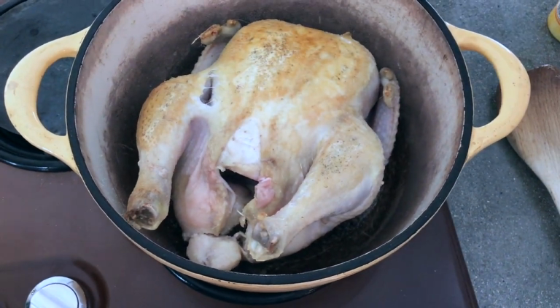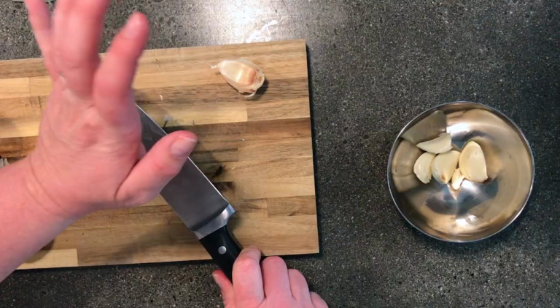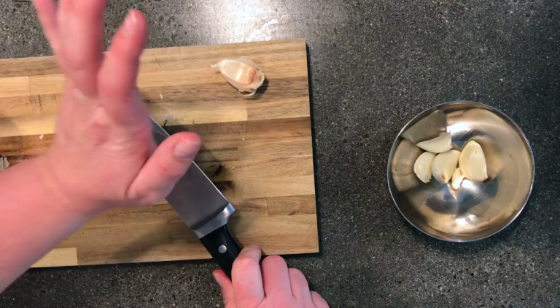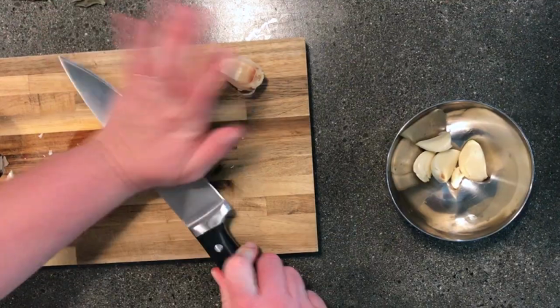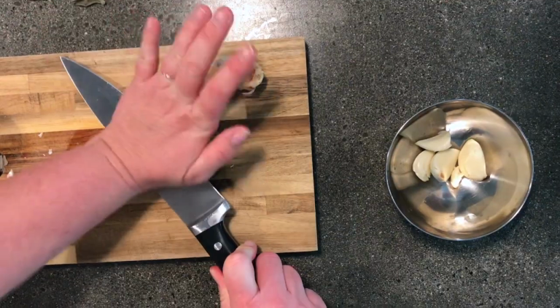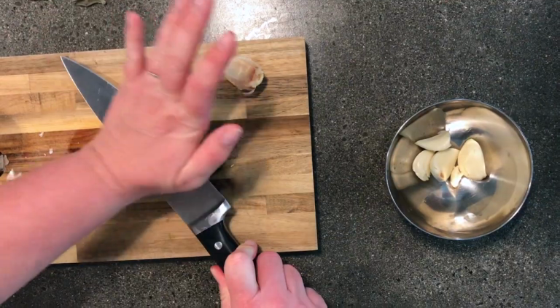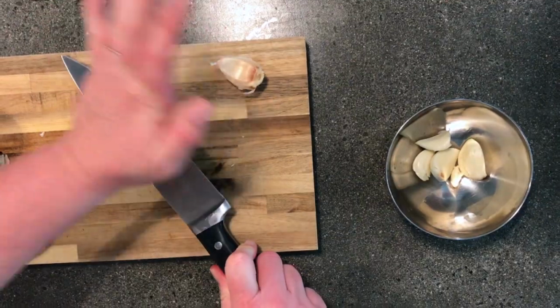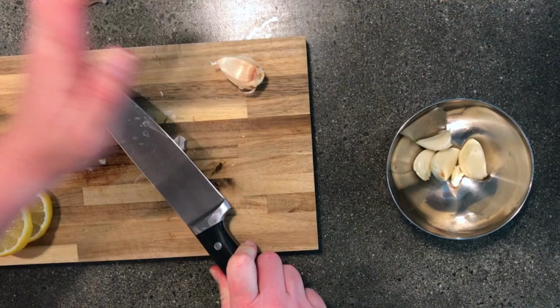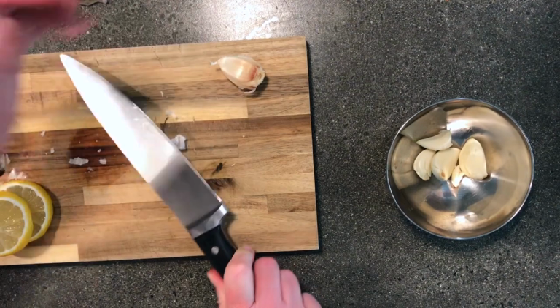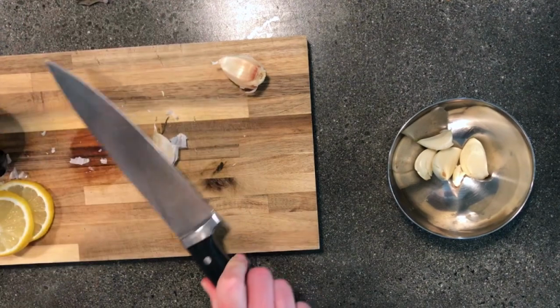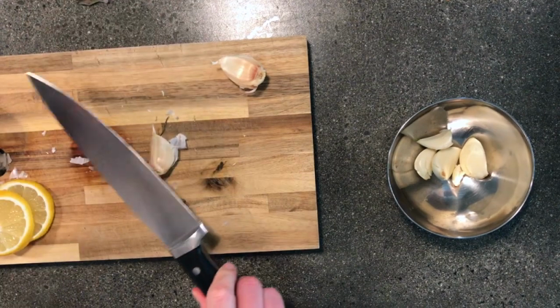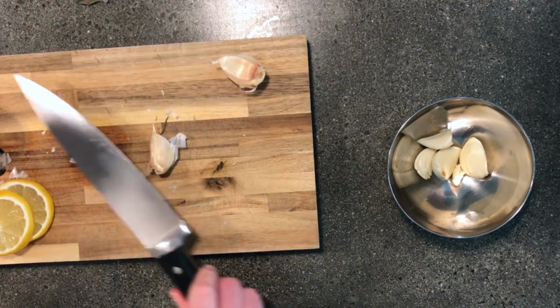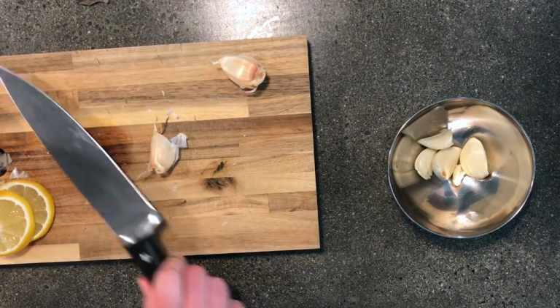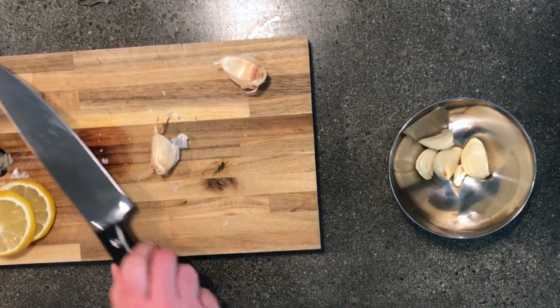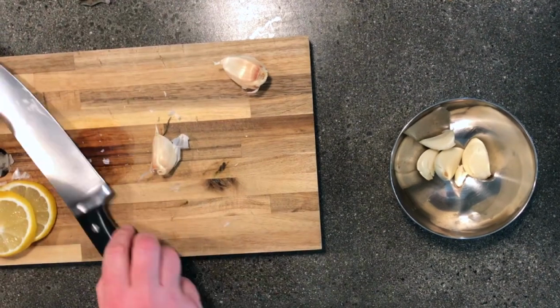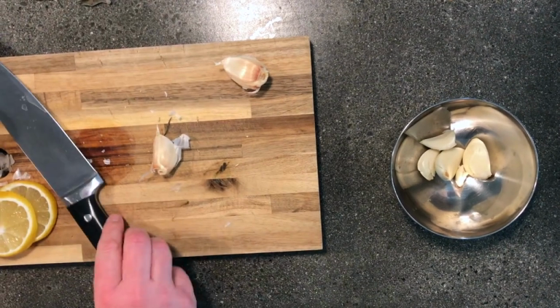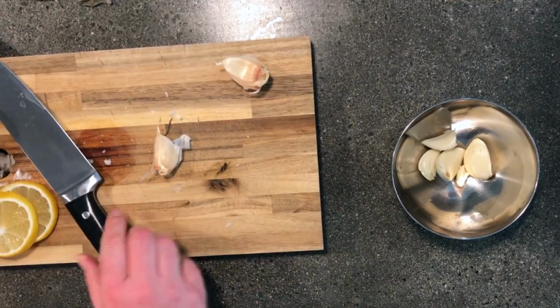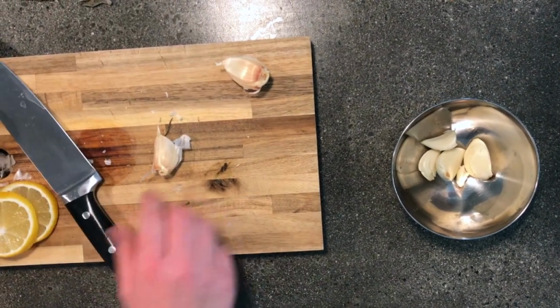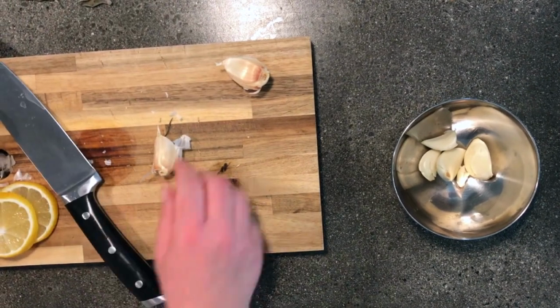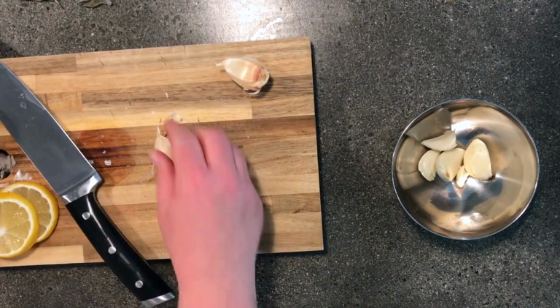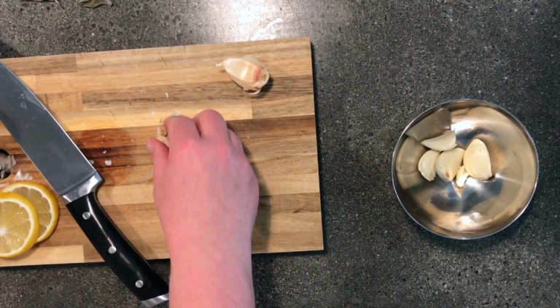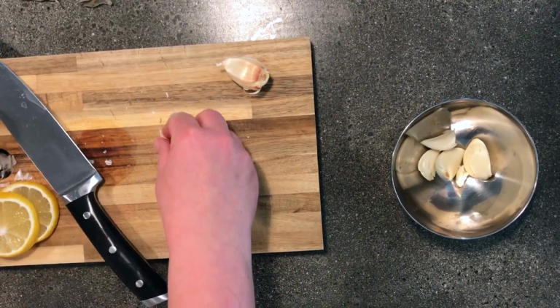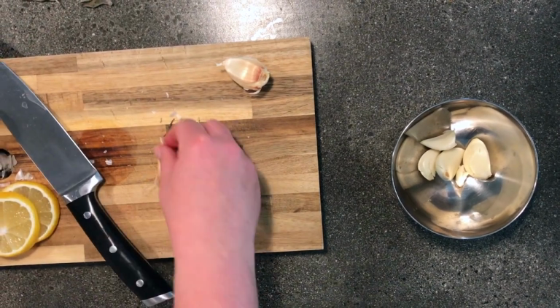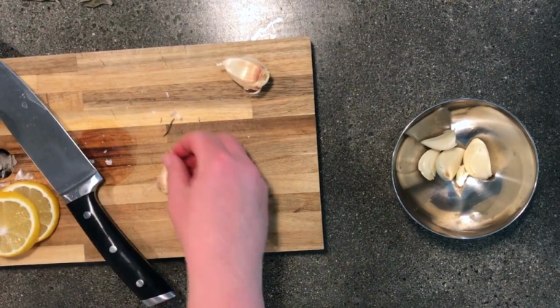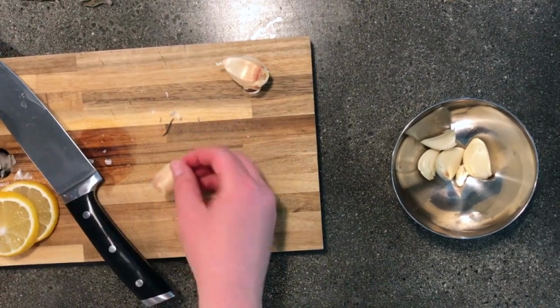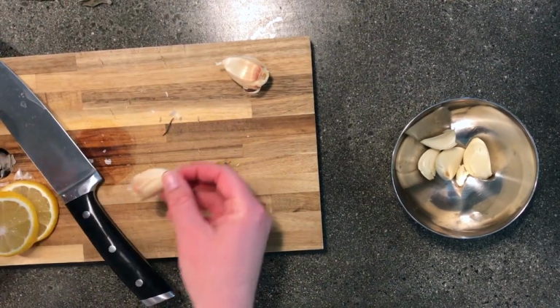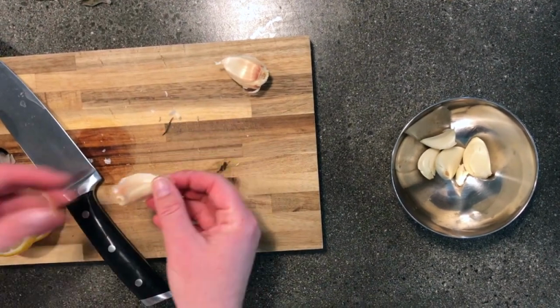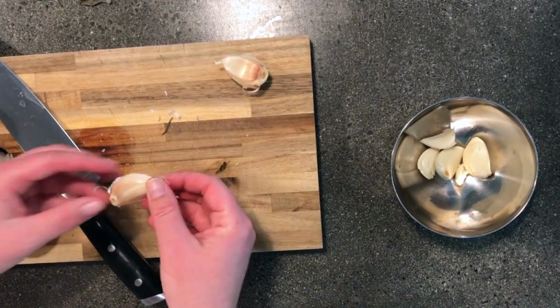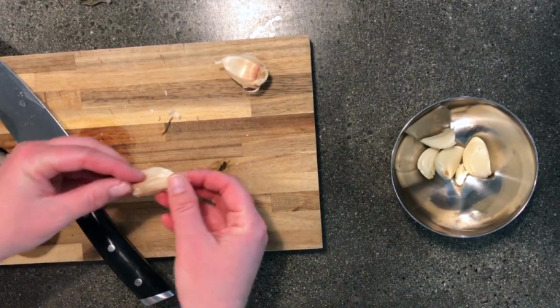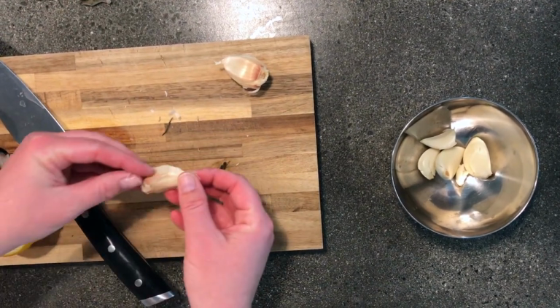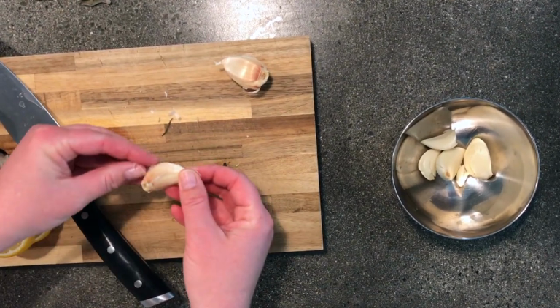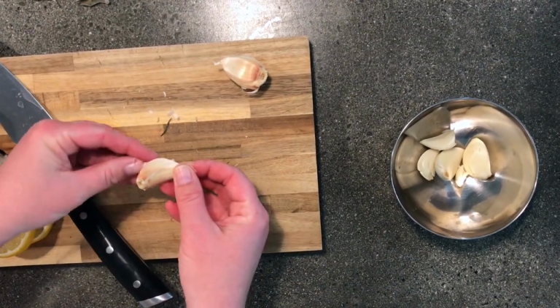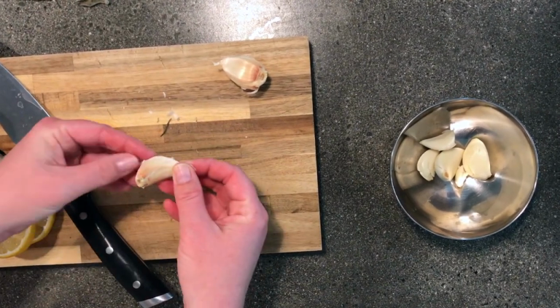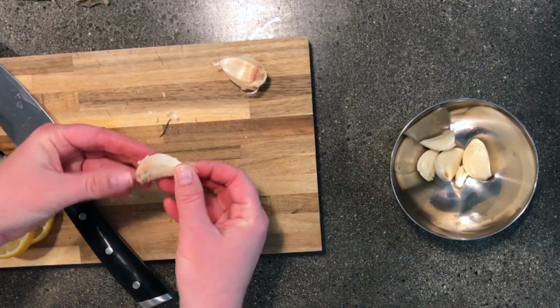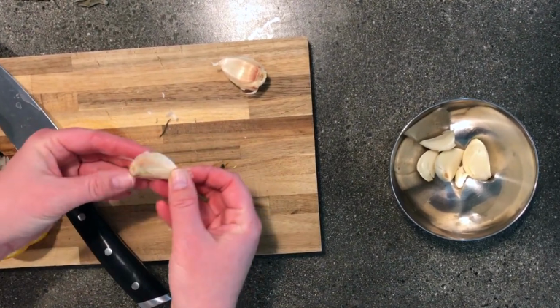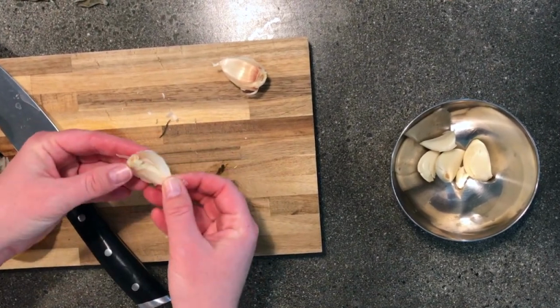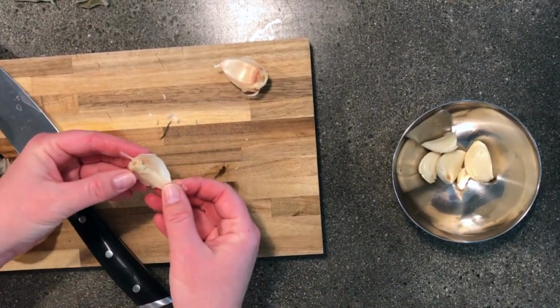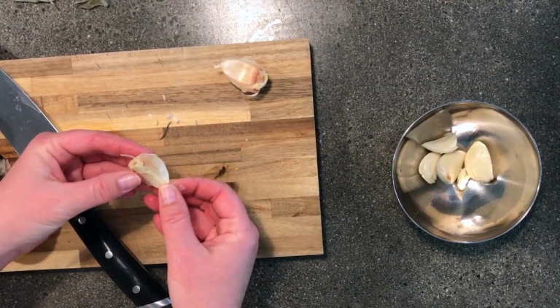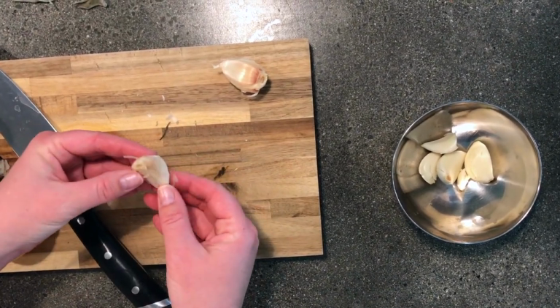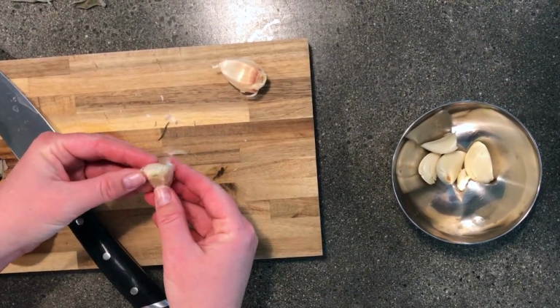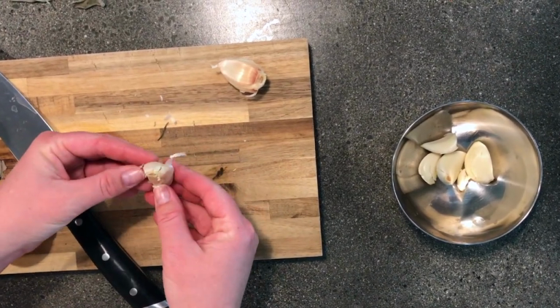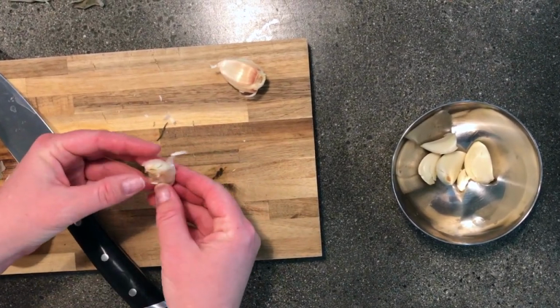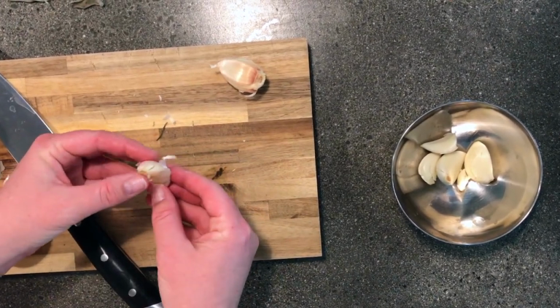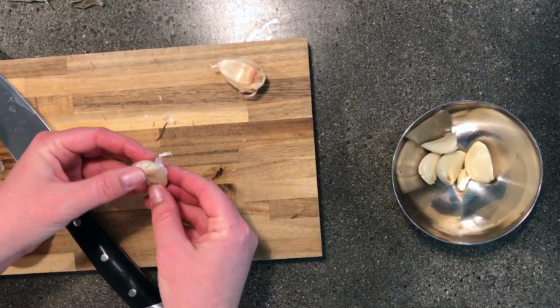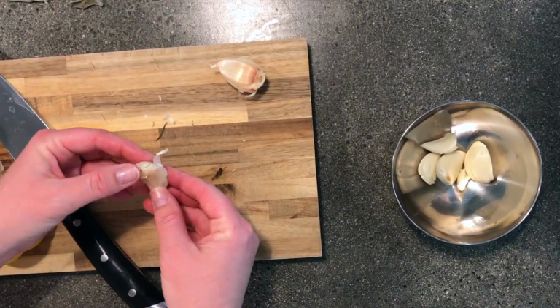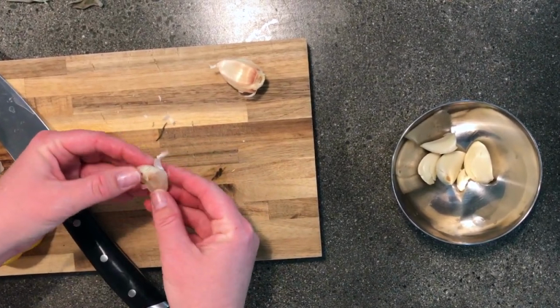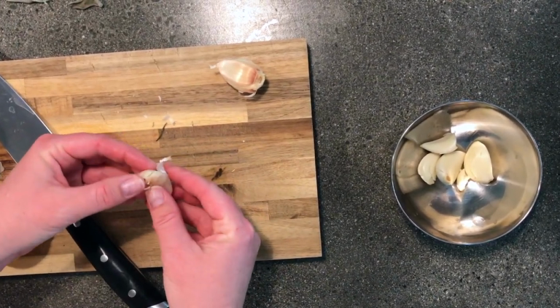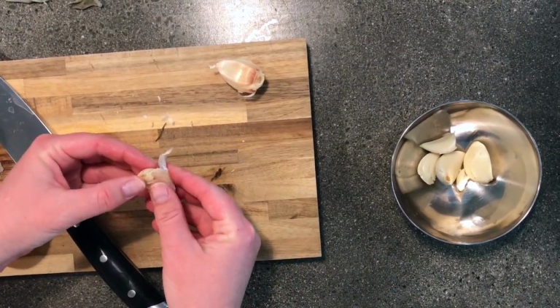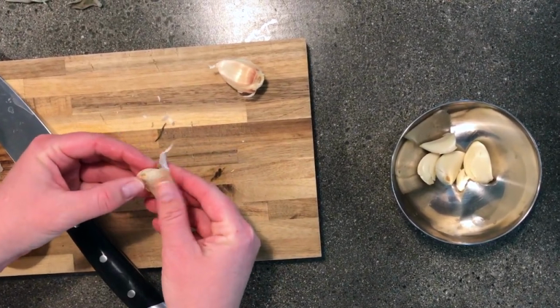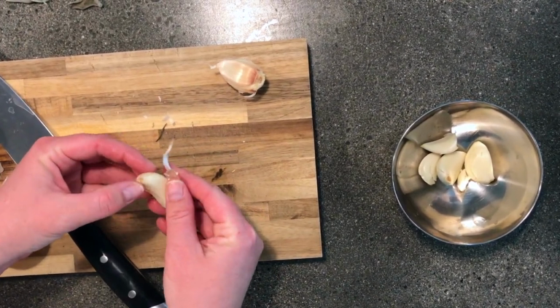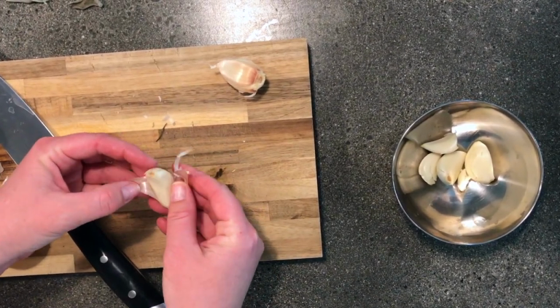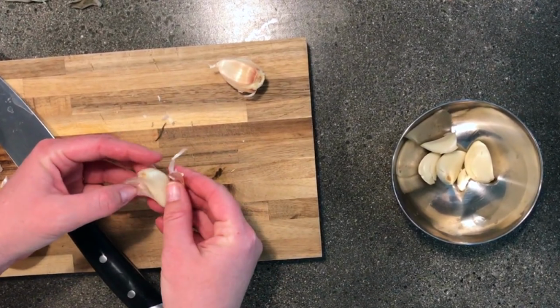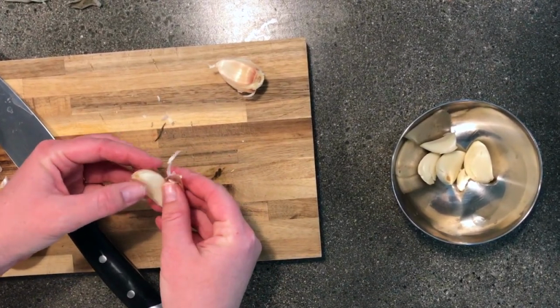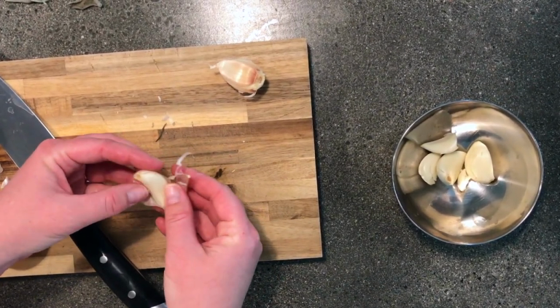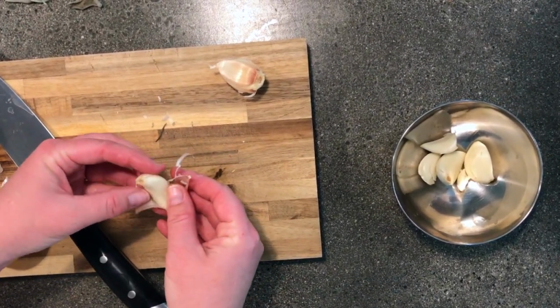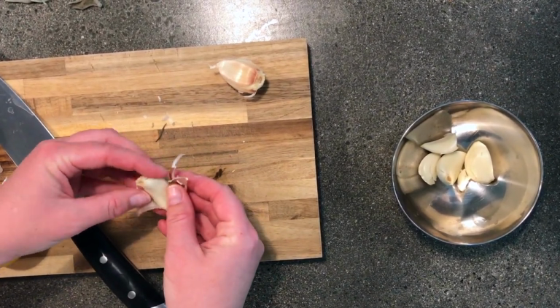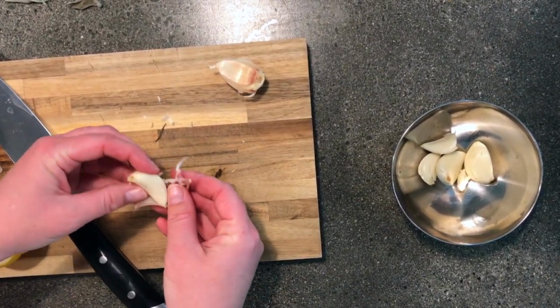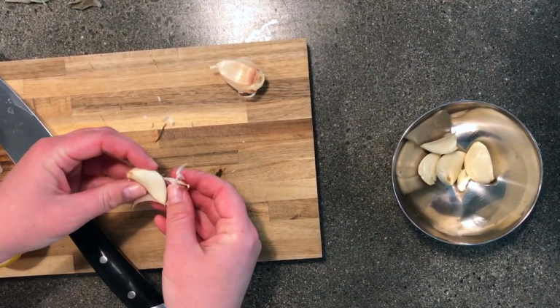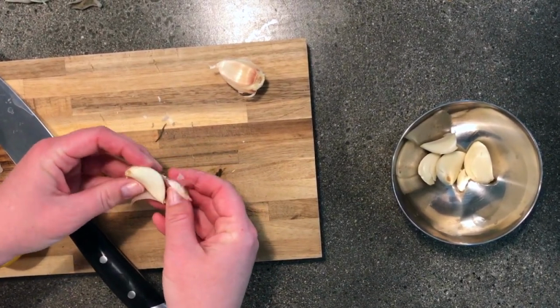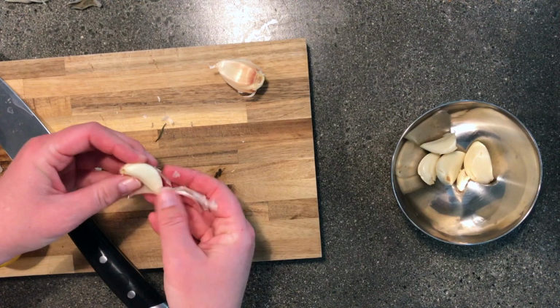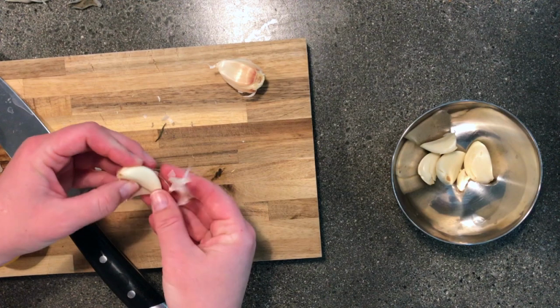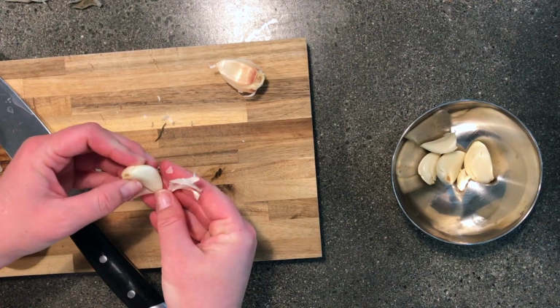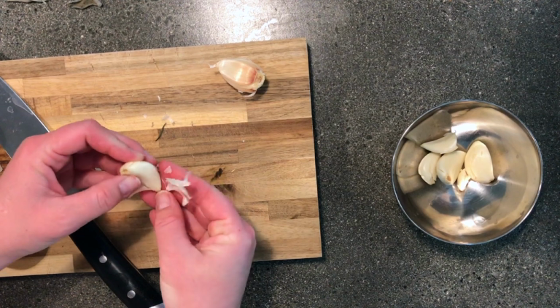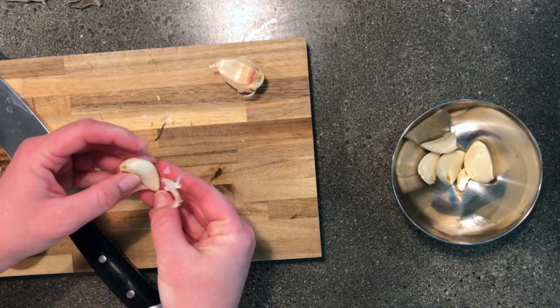Only let an adult smash the garlic like this. Now the peel falls right off.